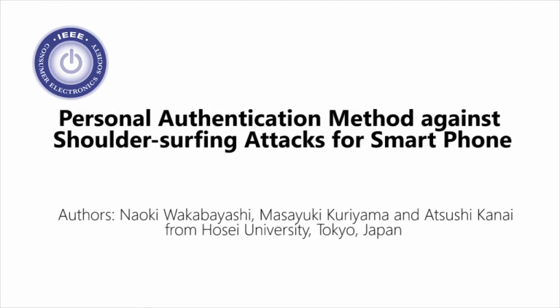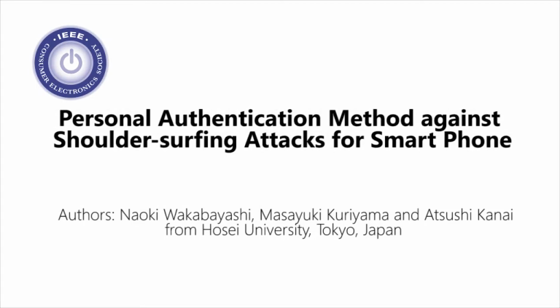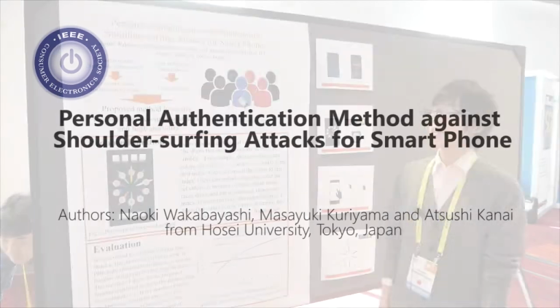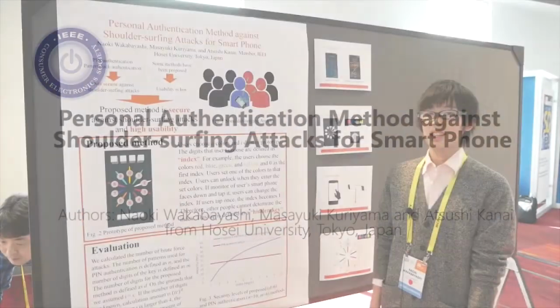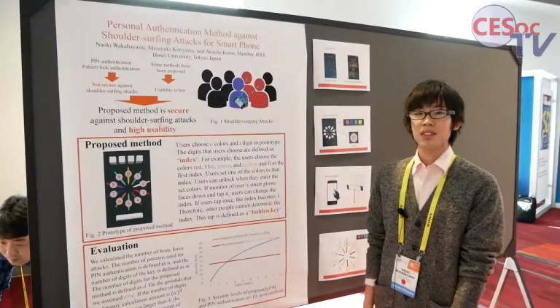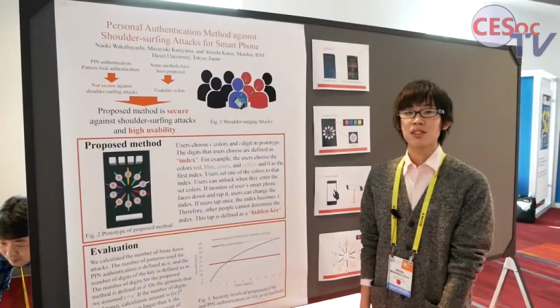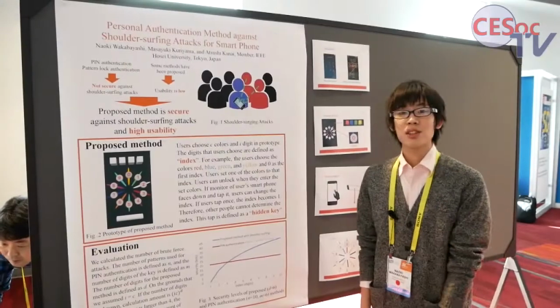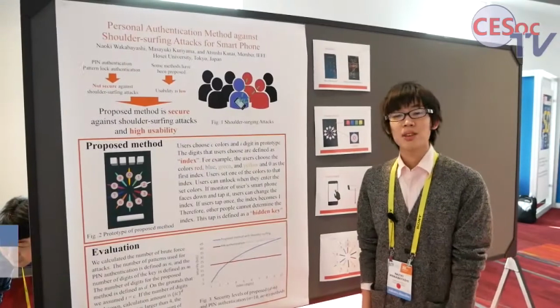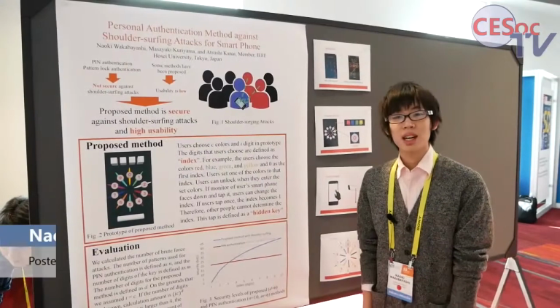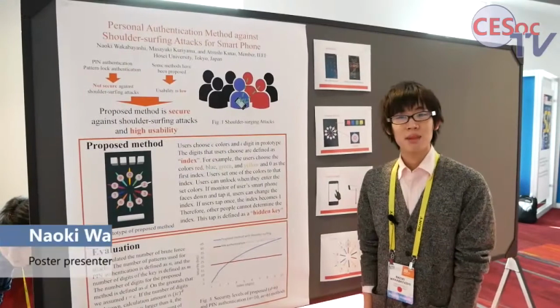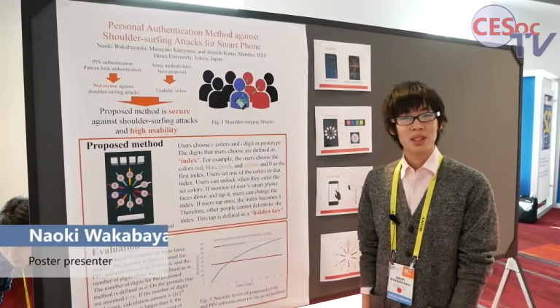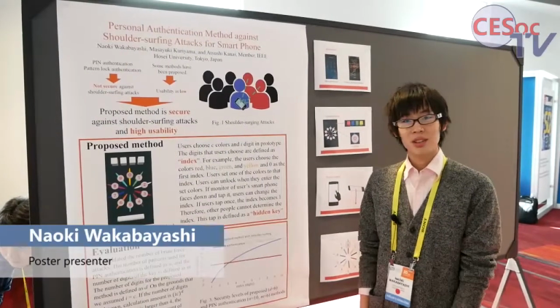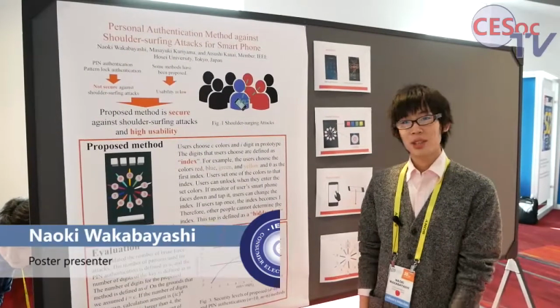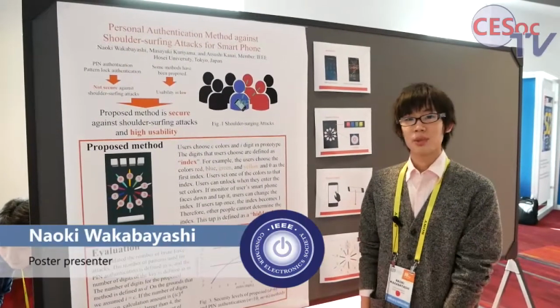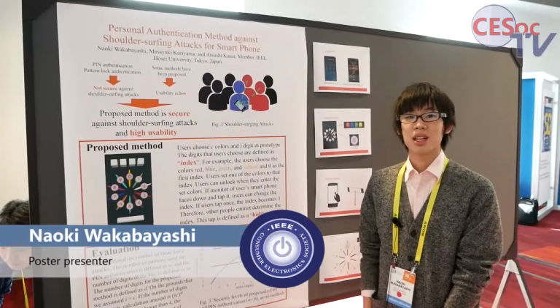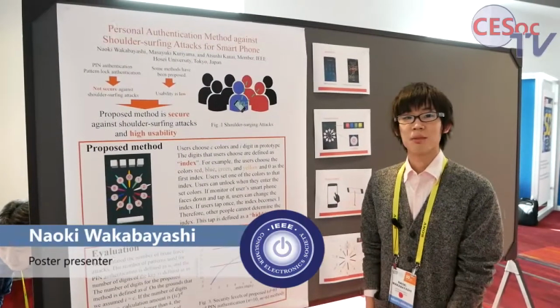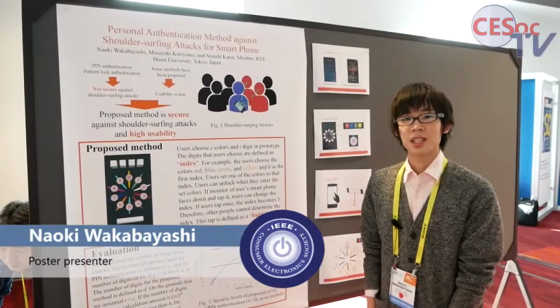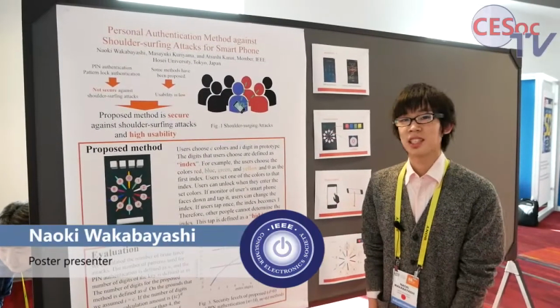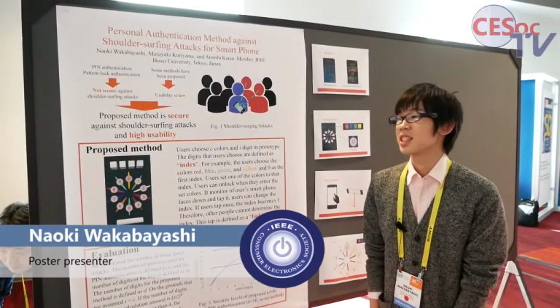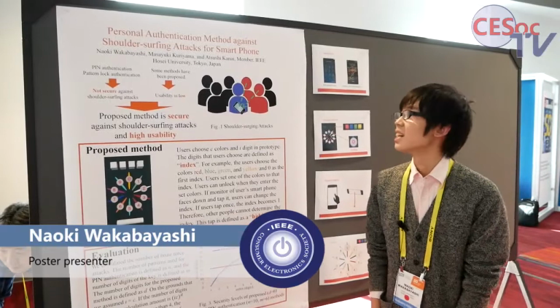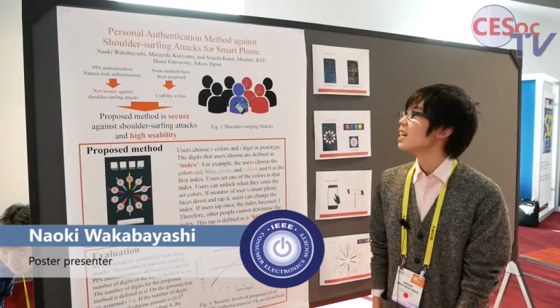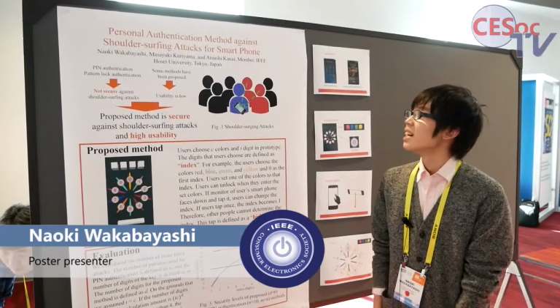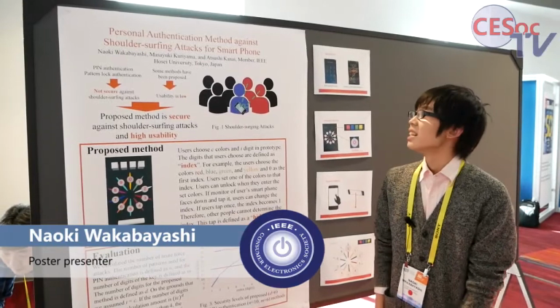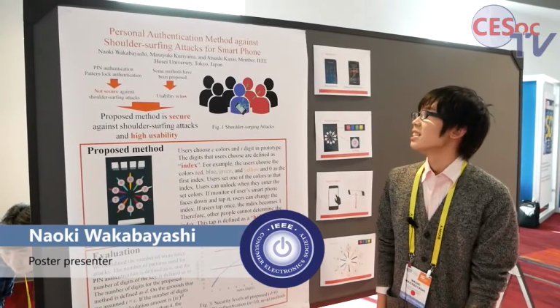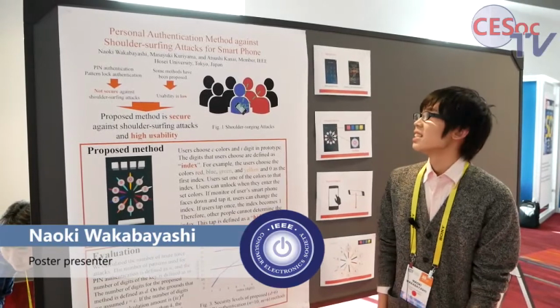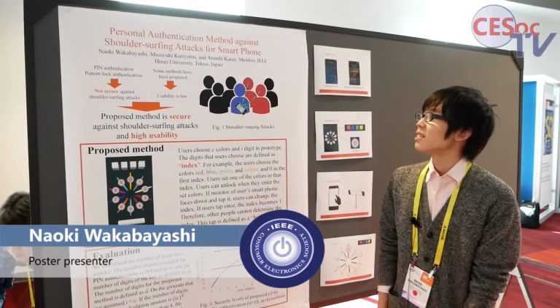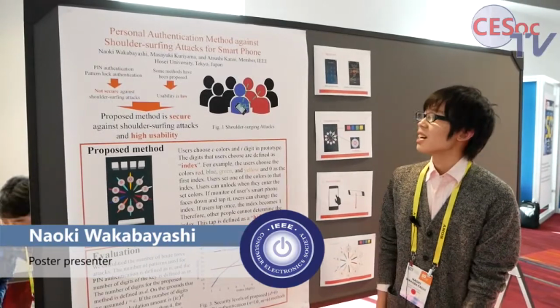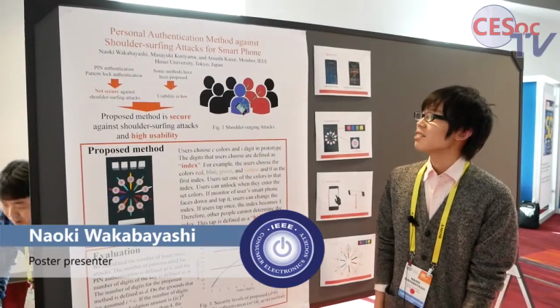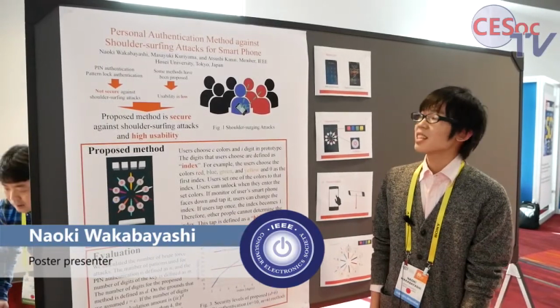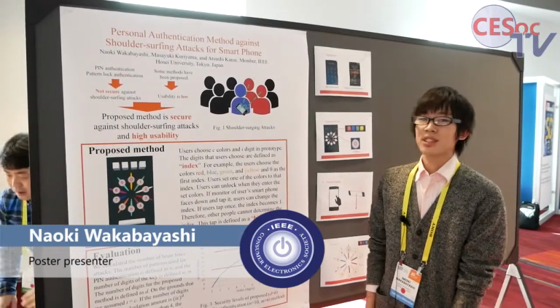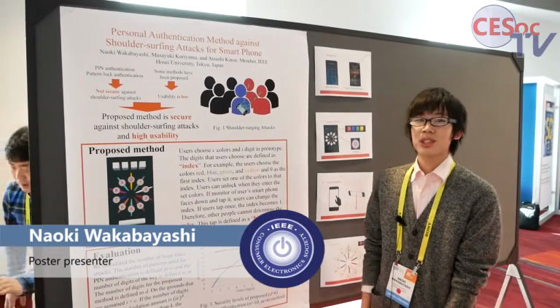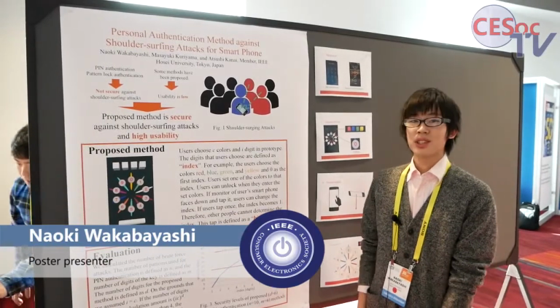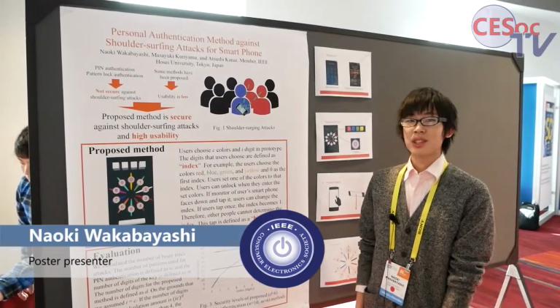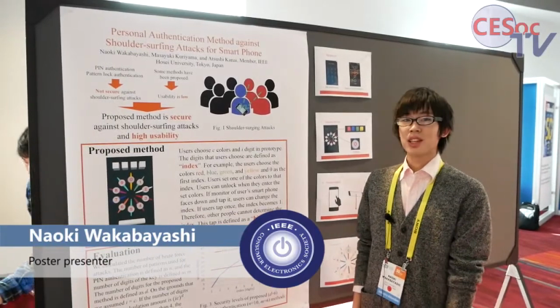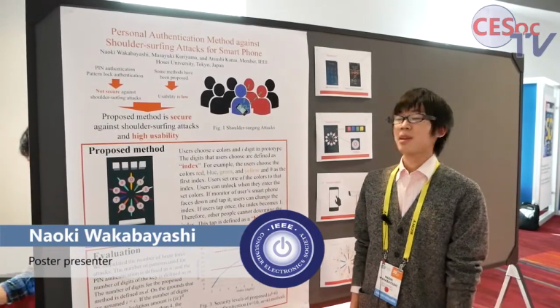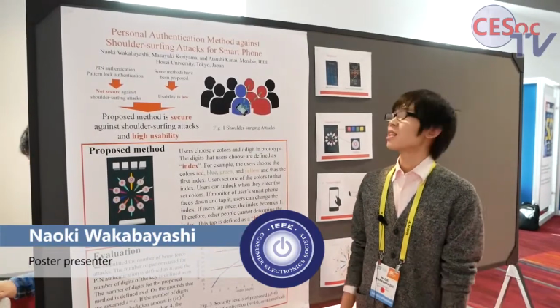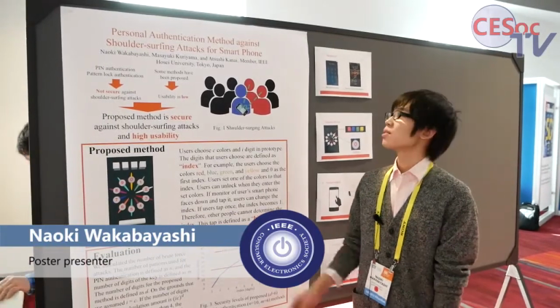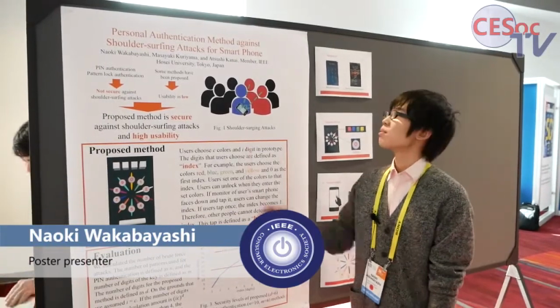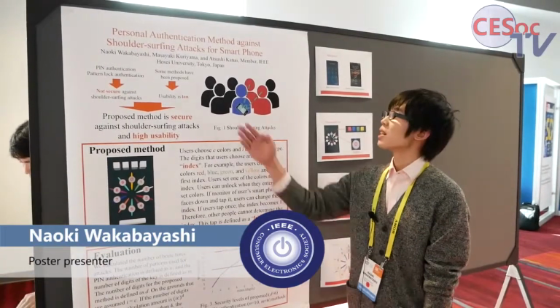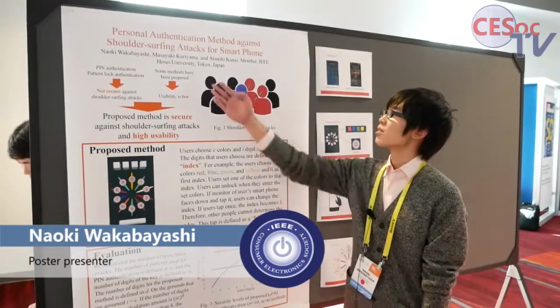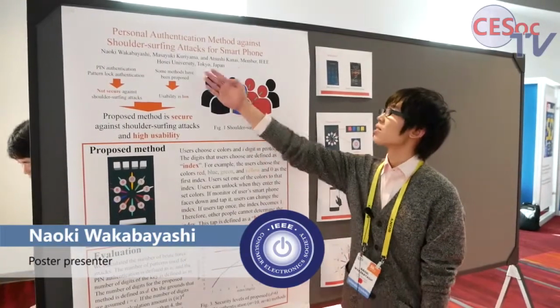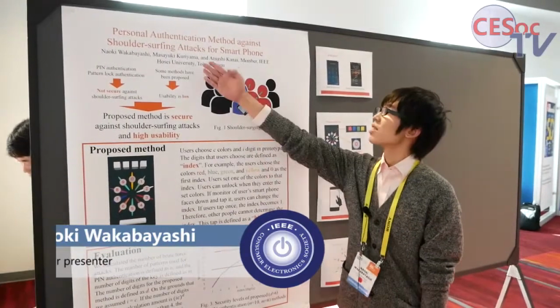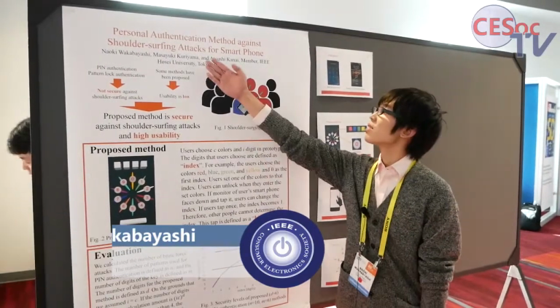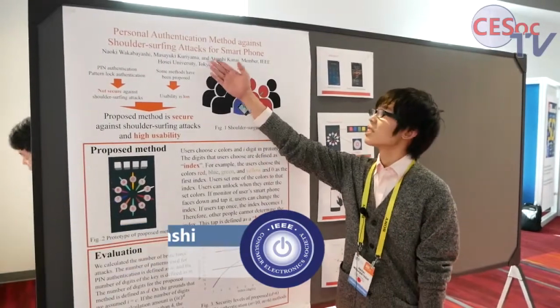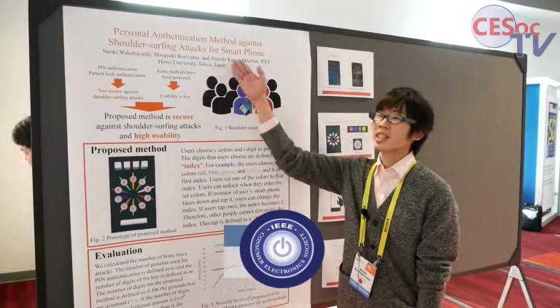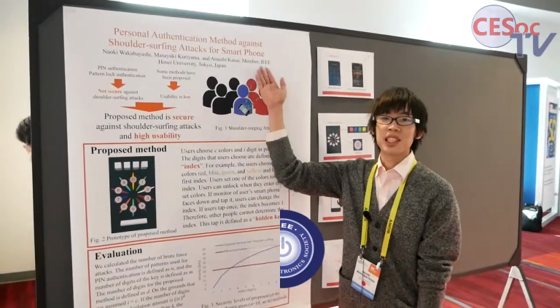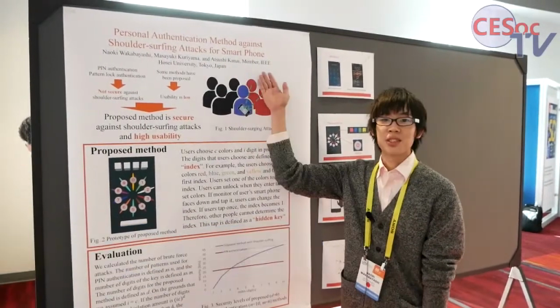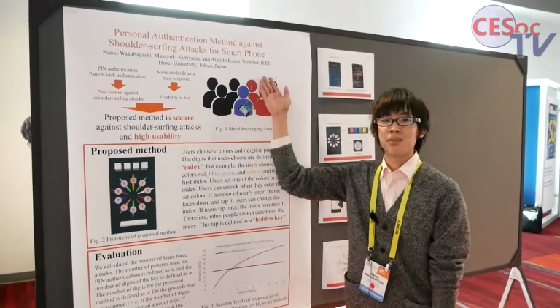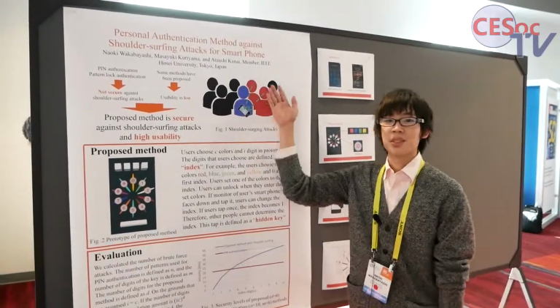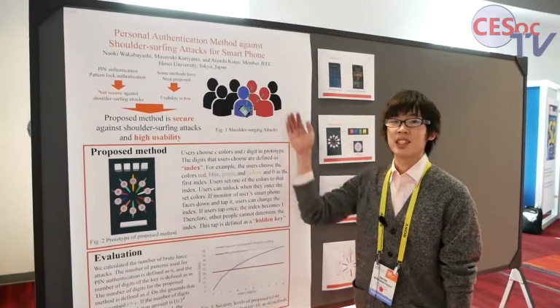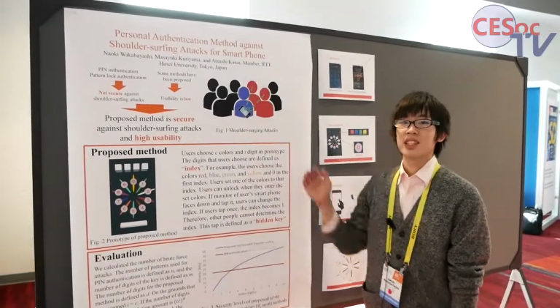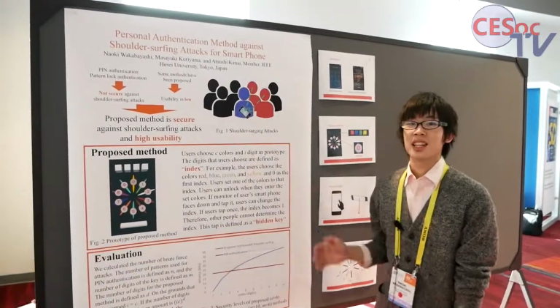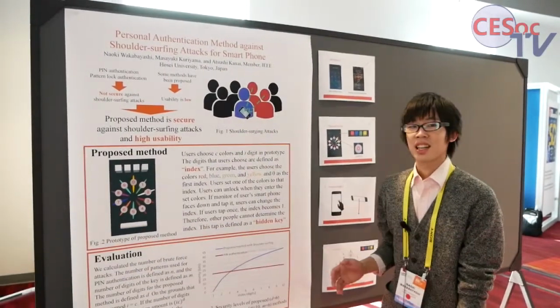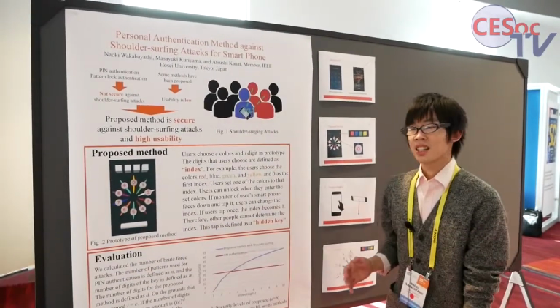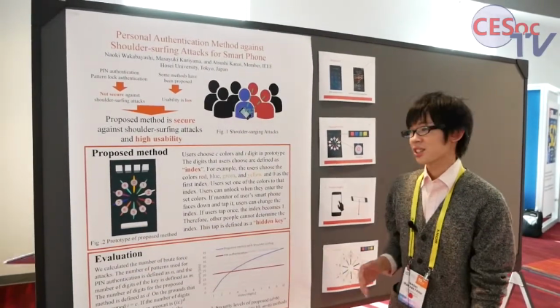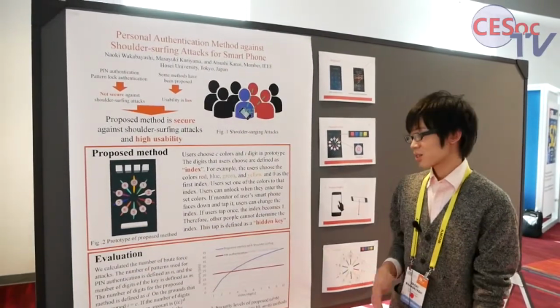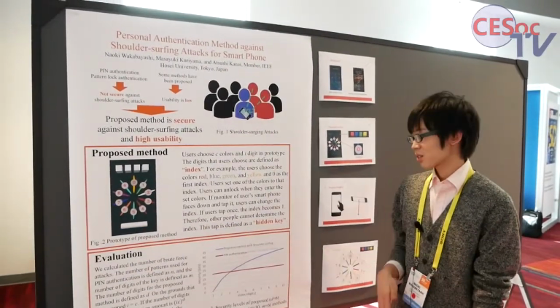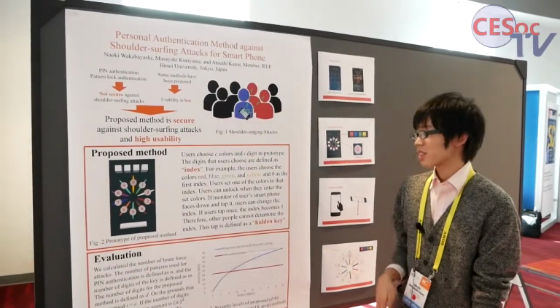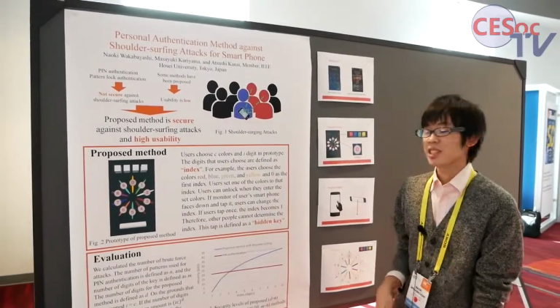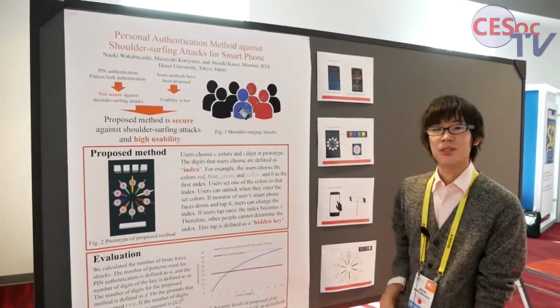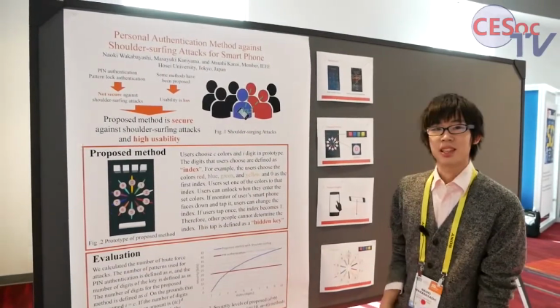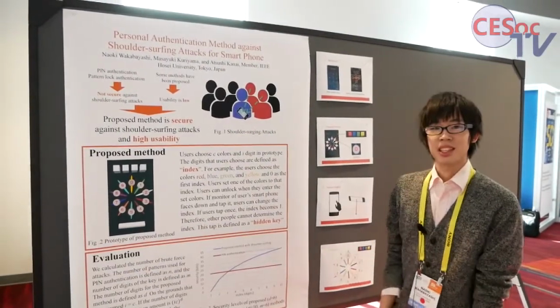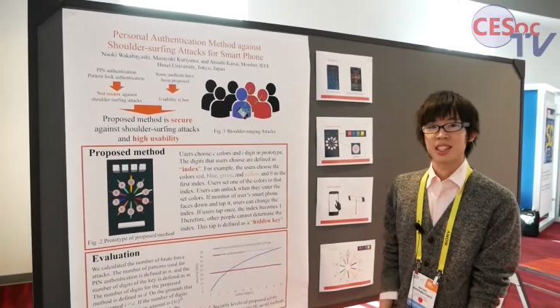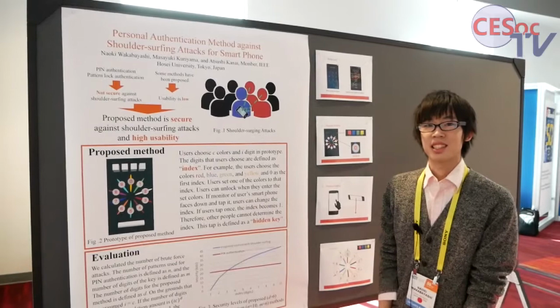Hello, I'm Naoki Wakabayashi. I'd like to talk about personal authentication against shoulder-surfing attacks.